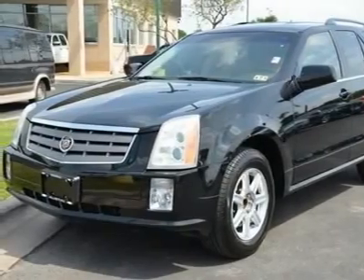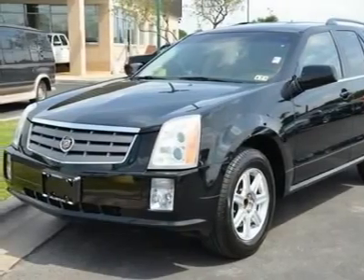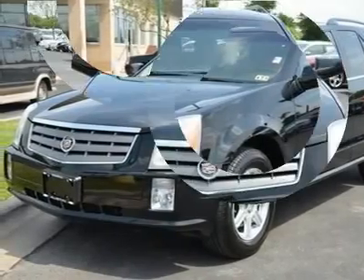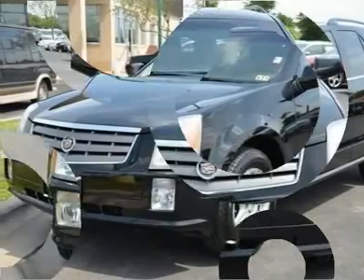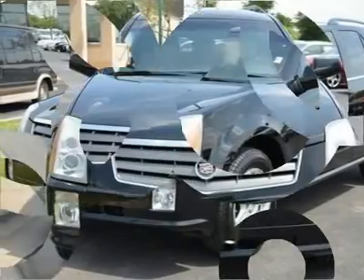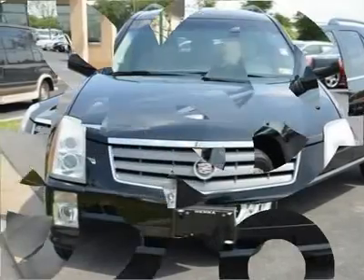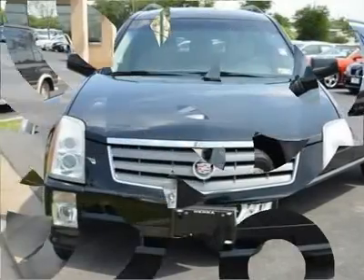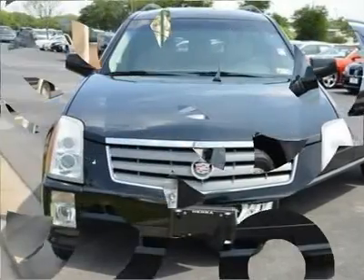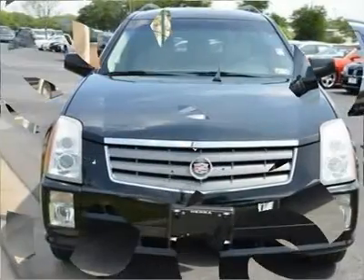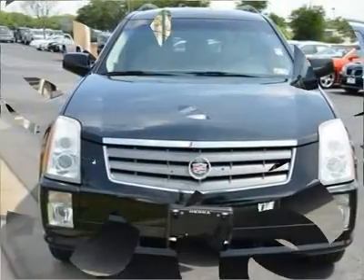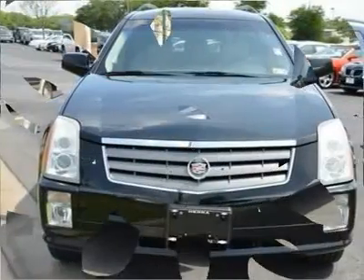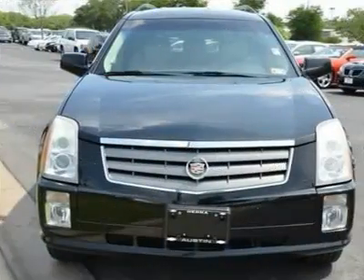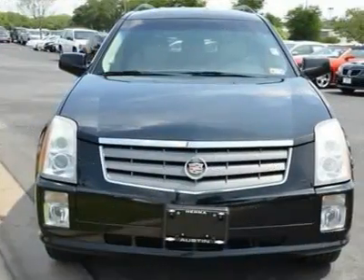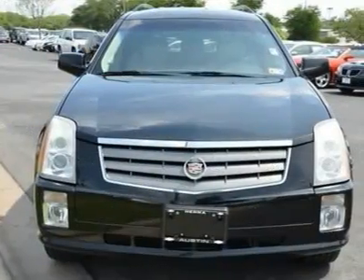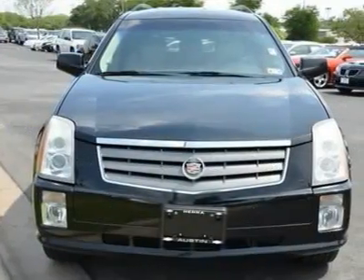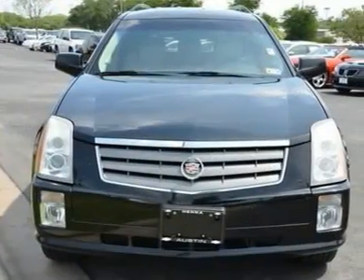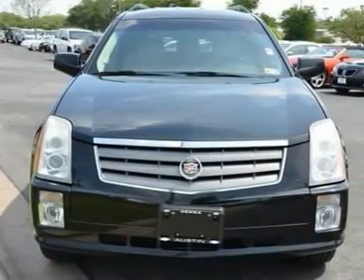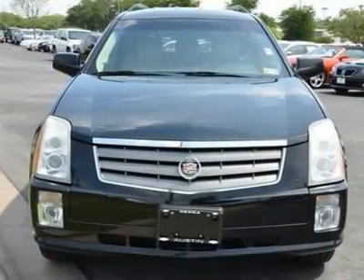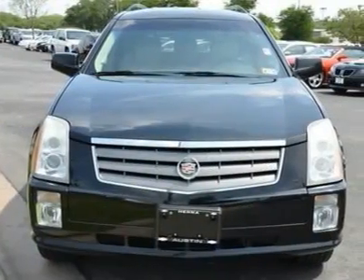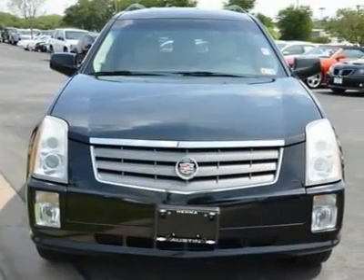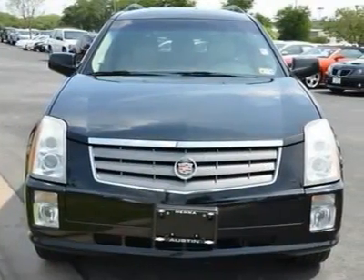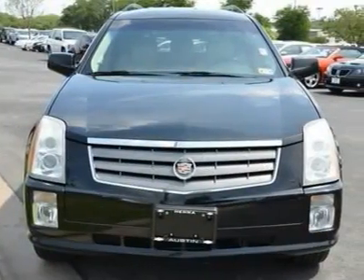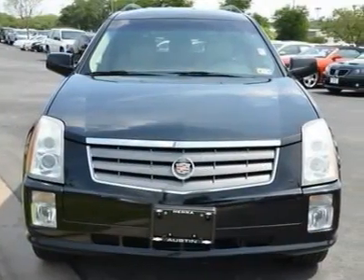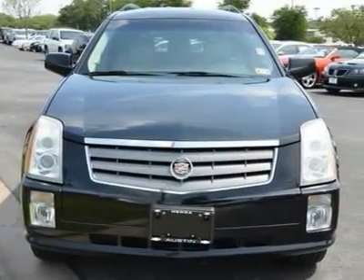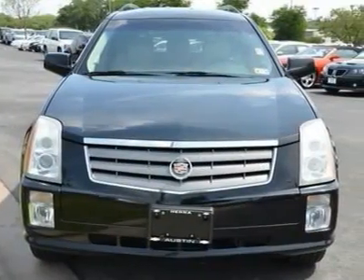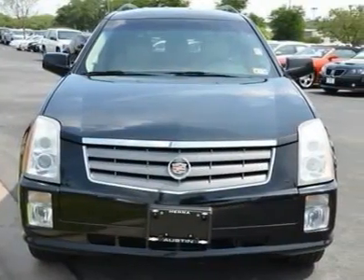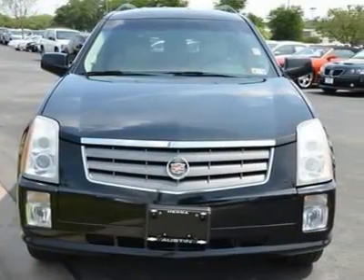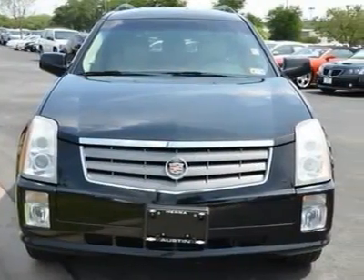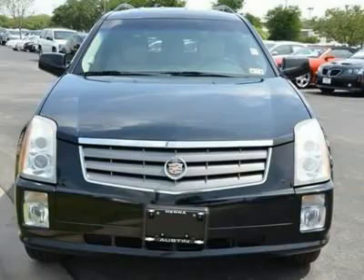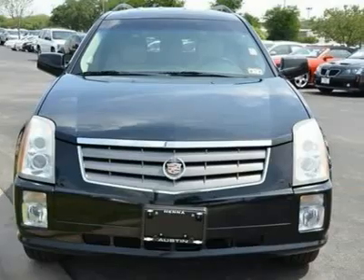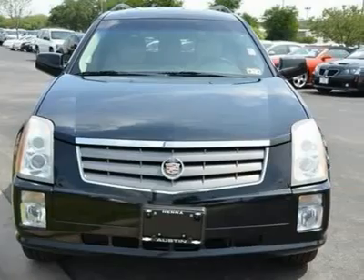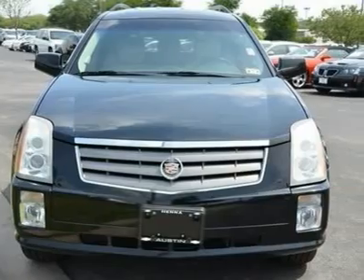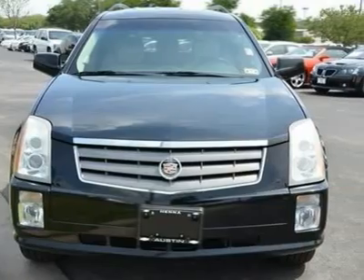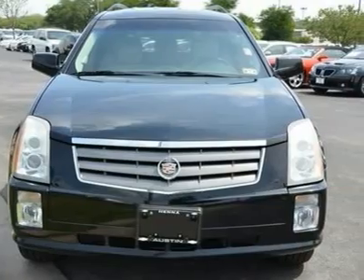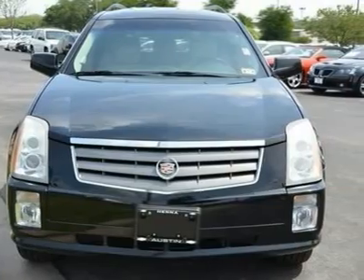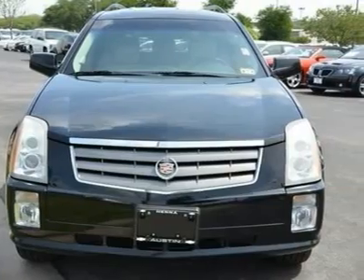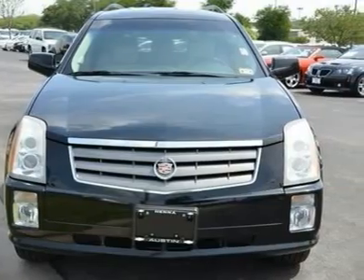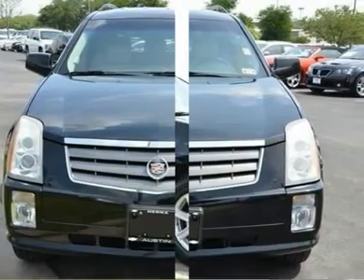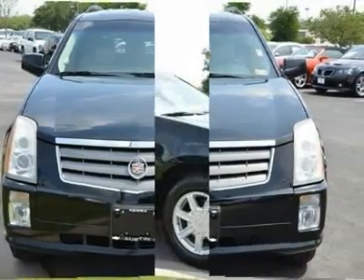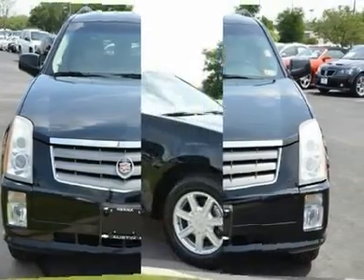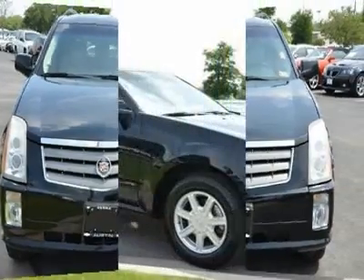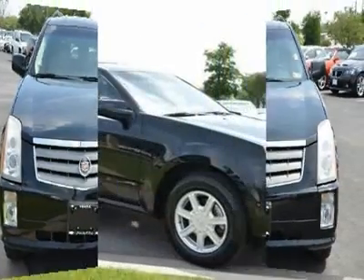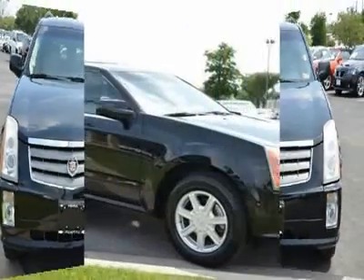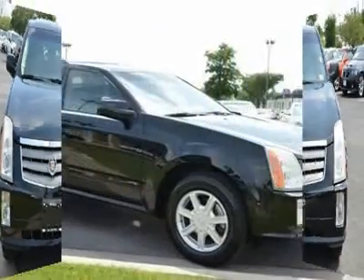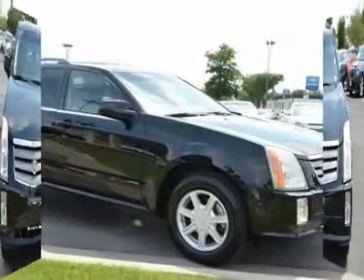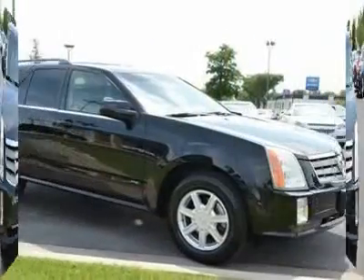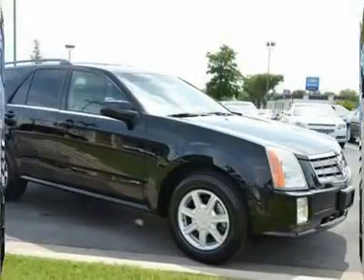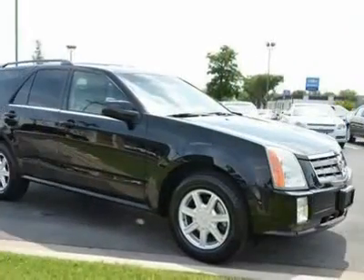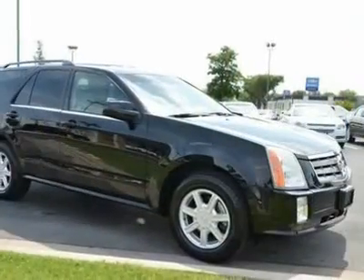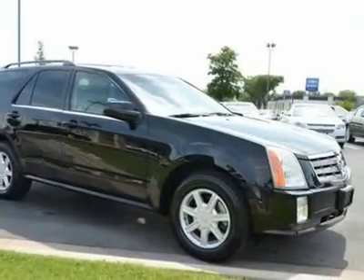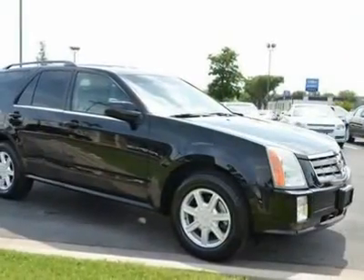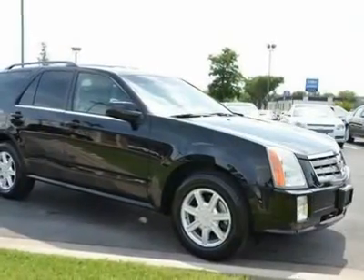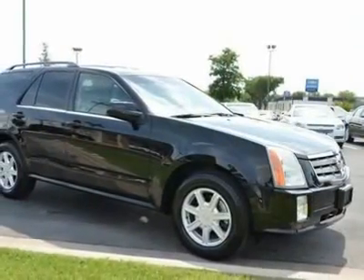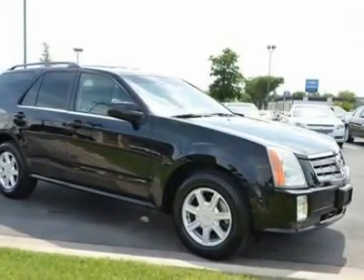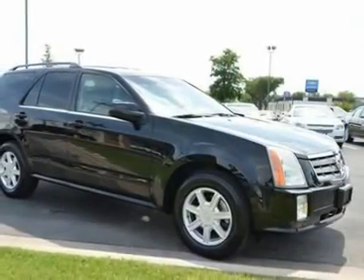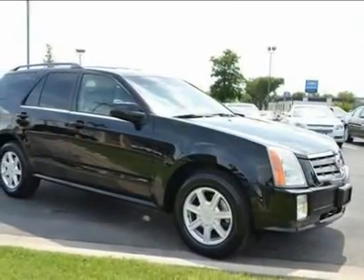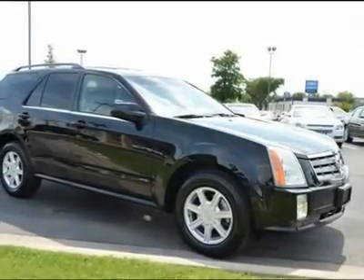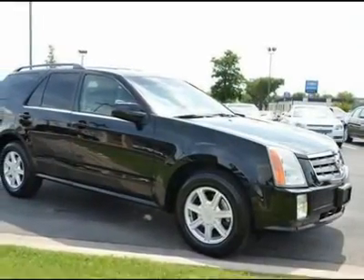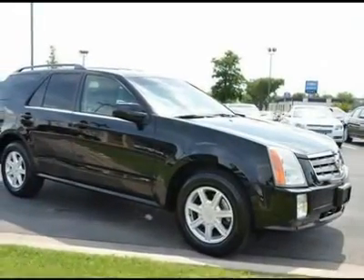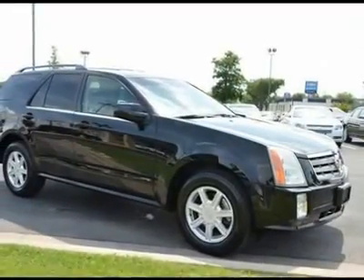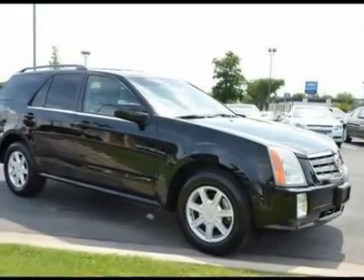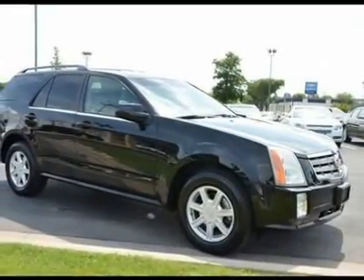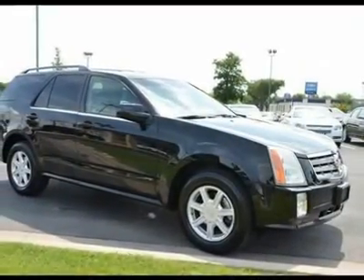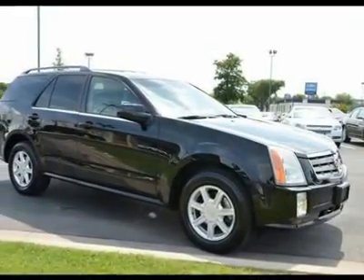Automatic headlights, fog lamps, daytime running lights, privacy glass, heated mirrors, power mirrors.